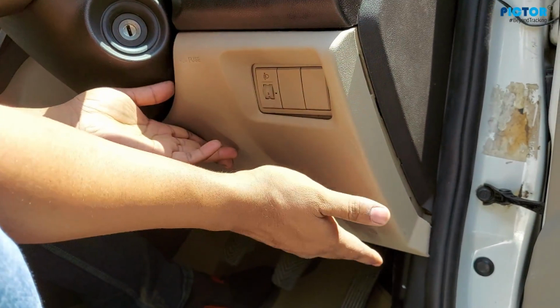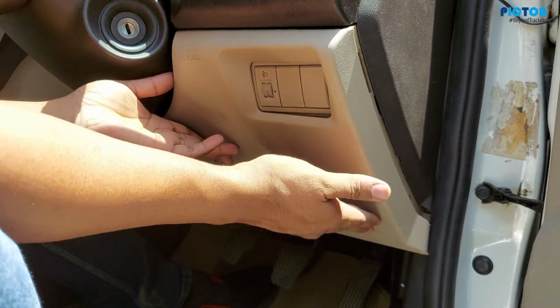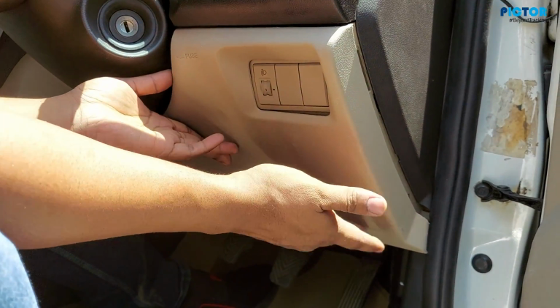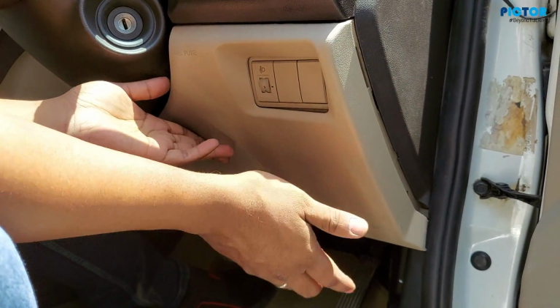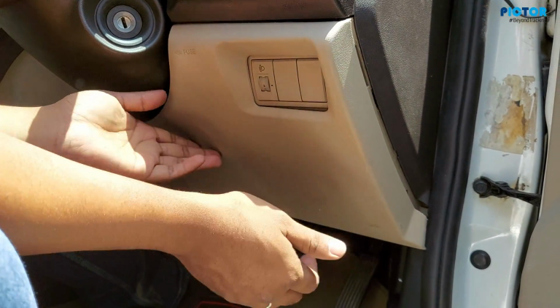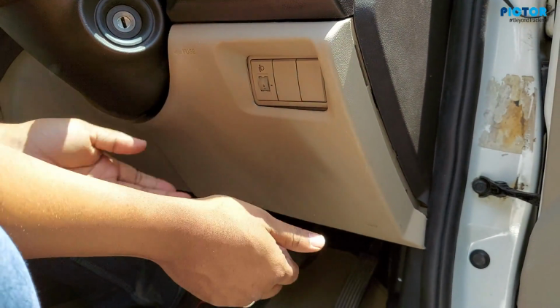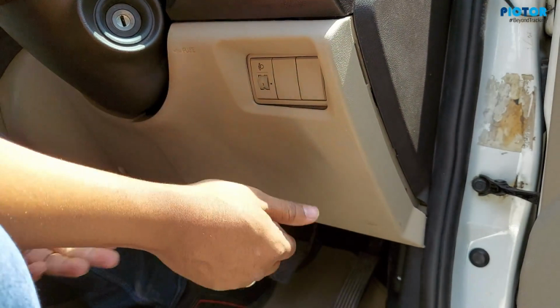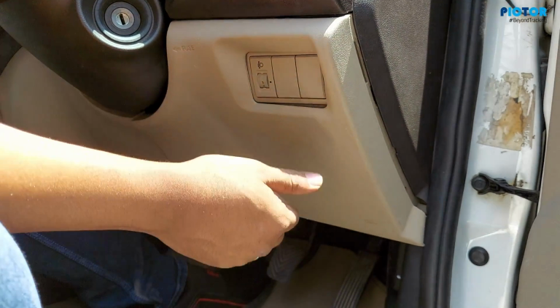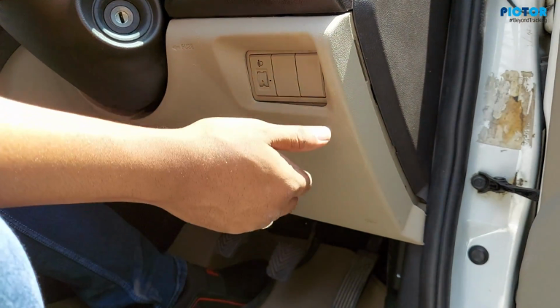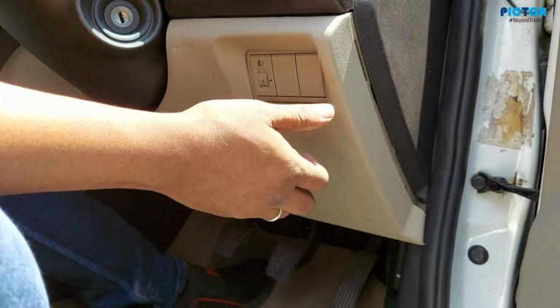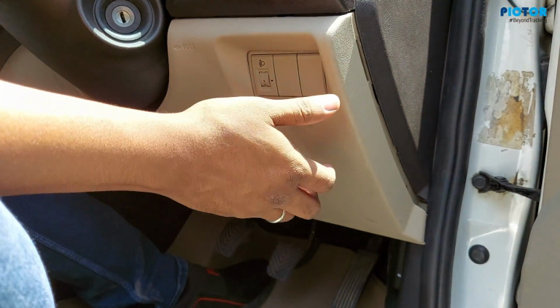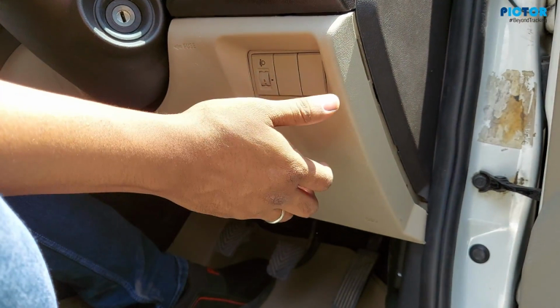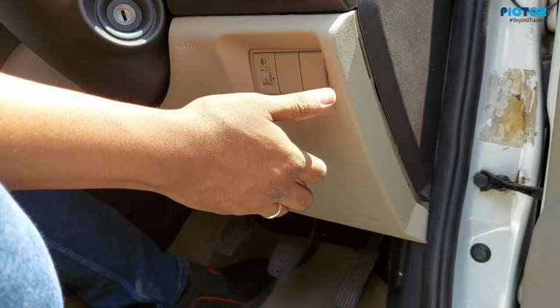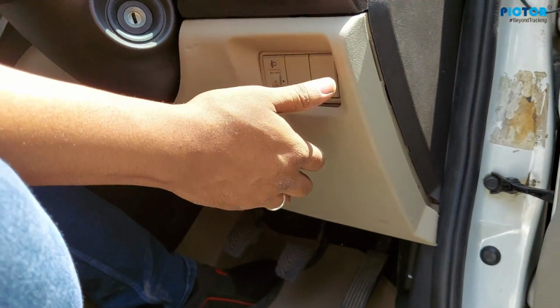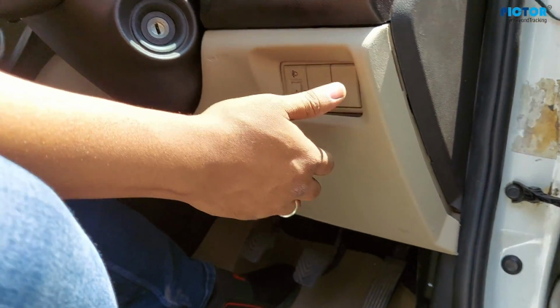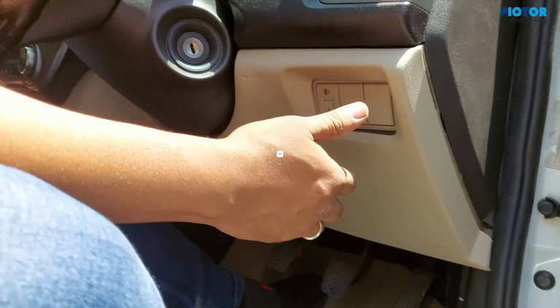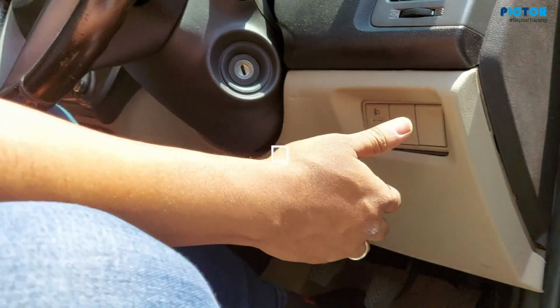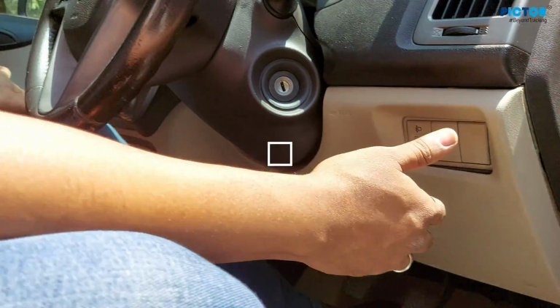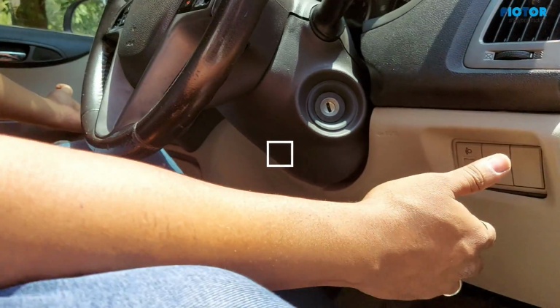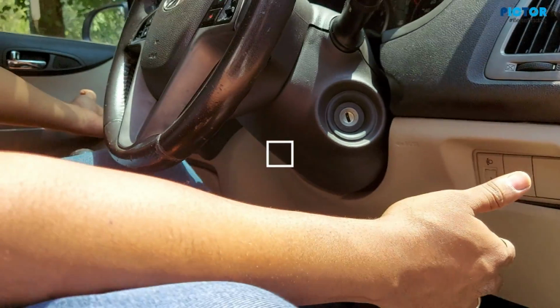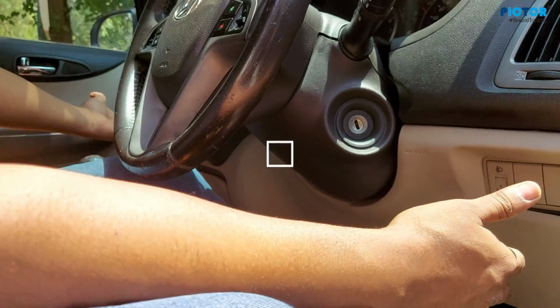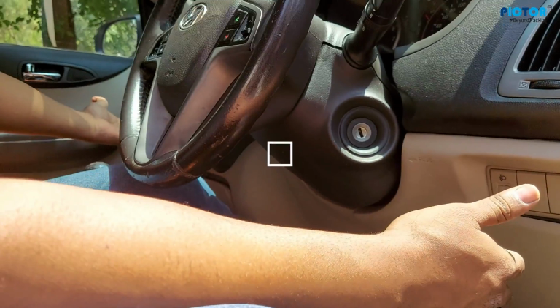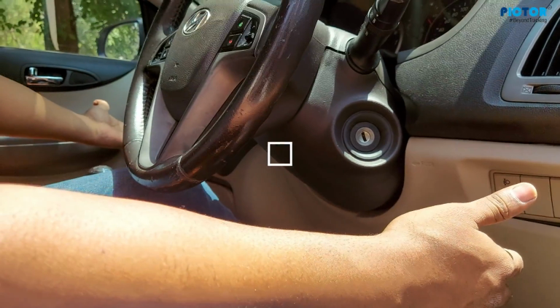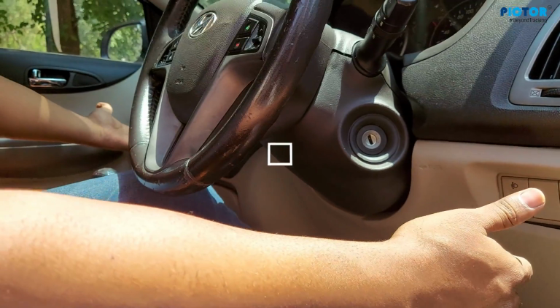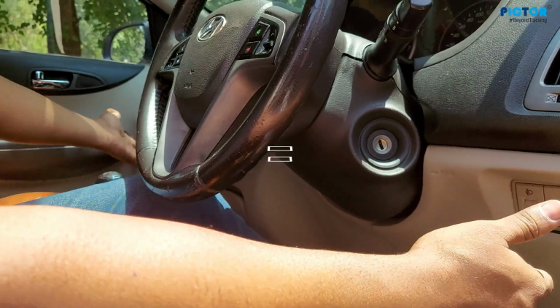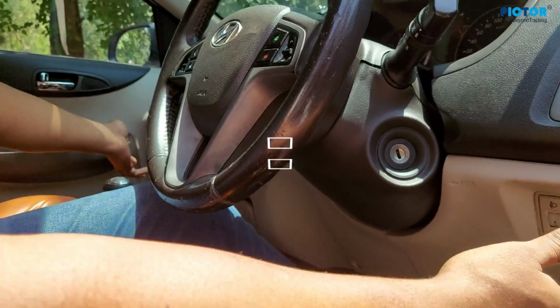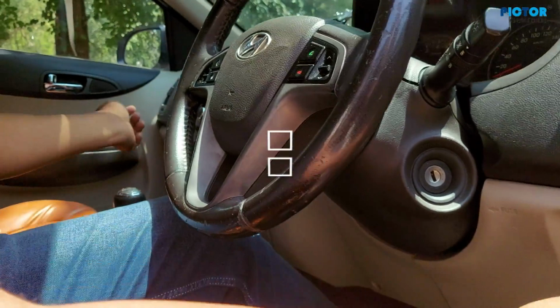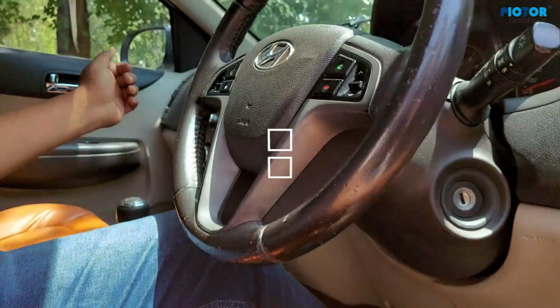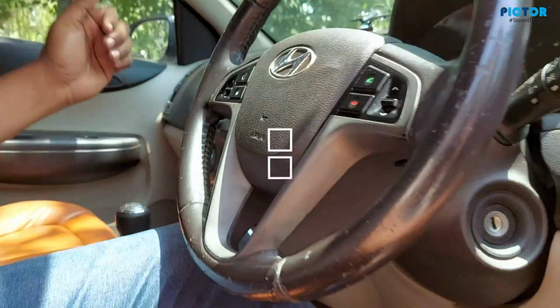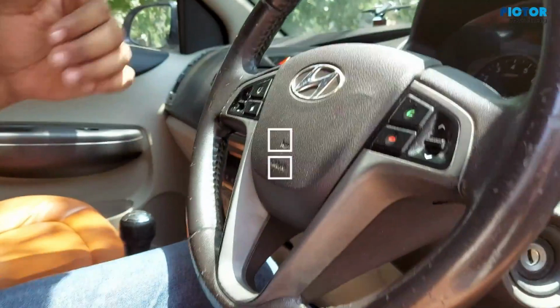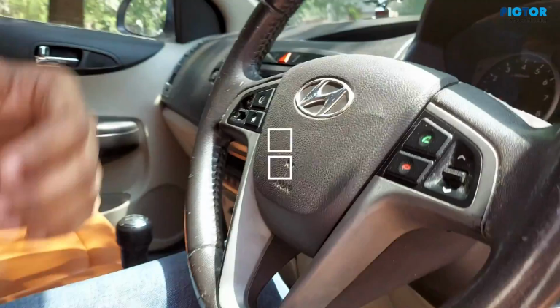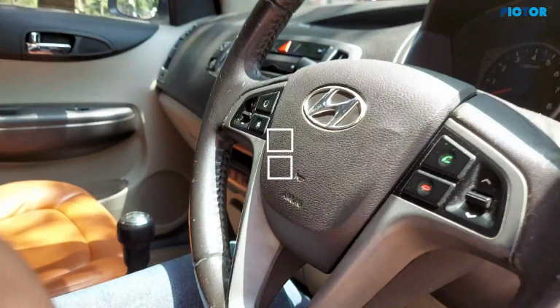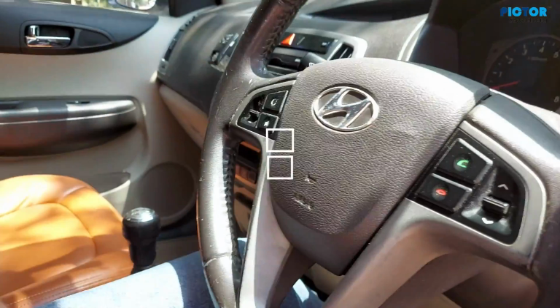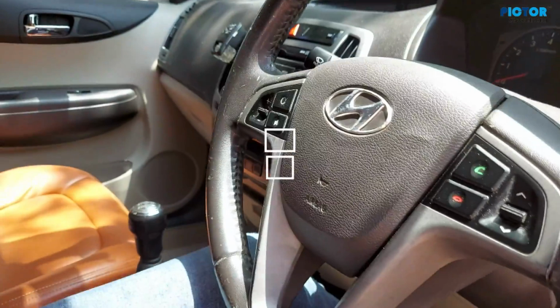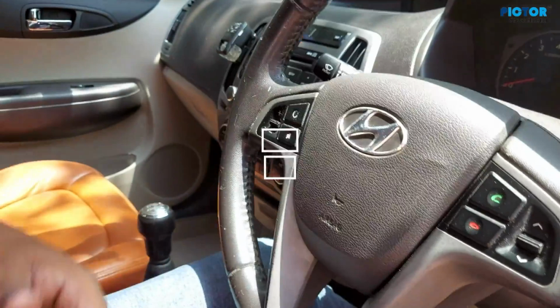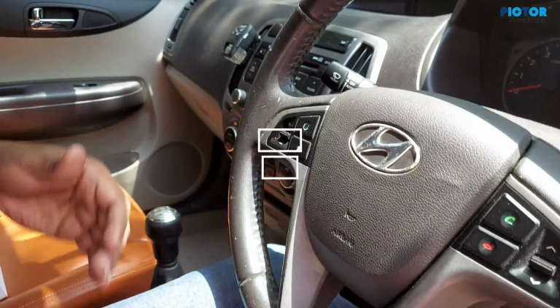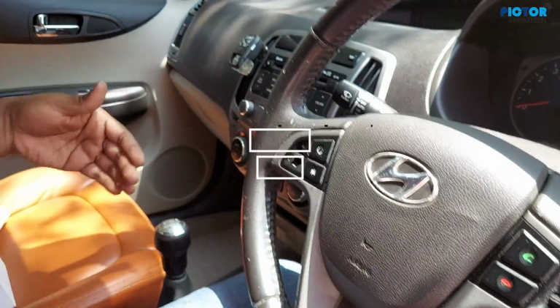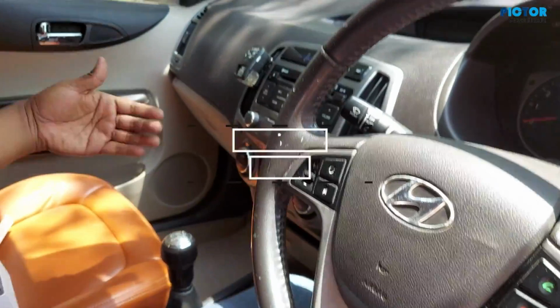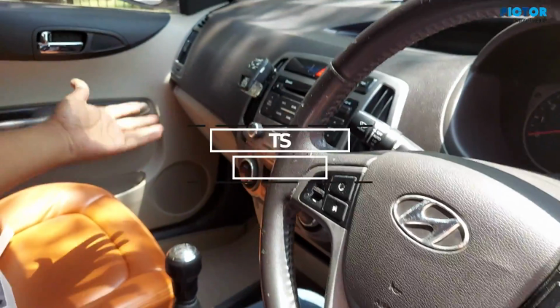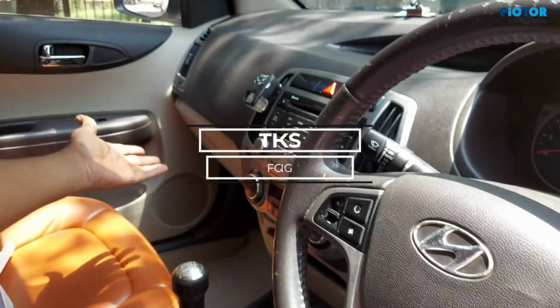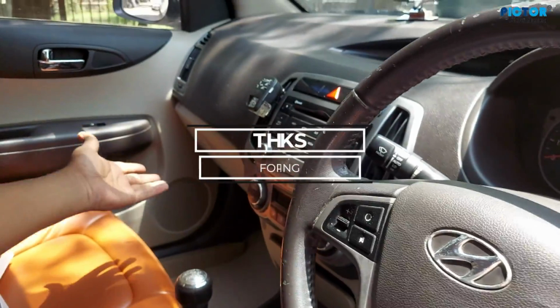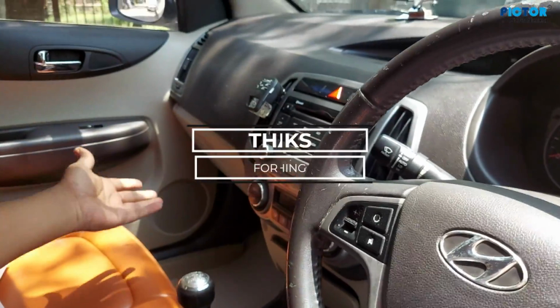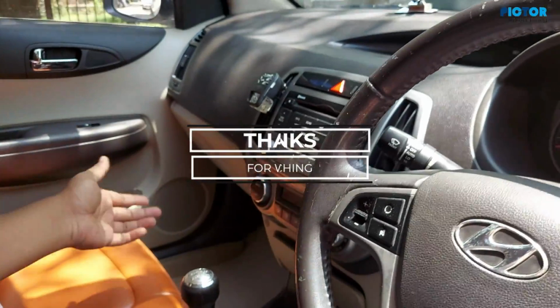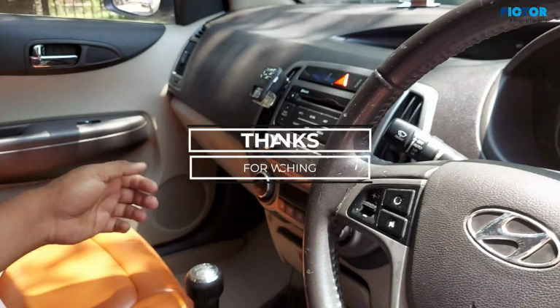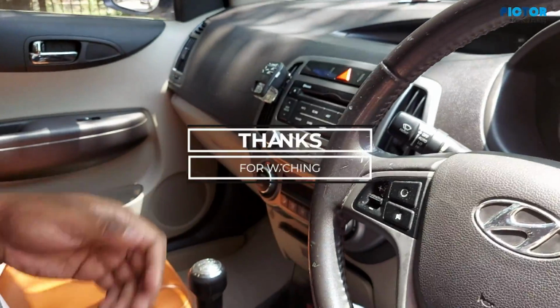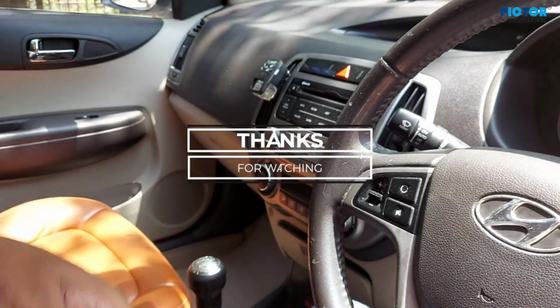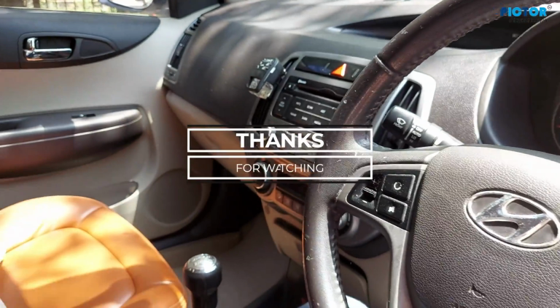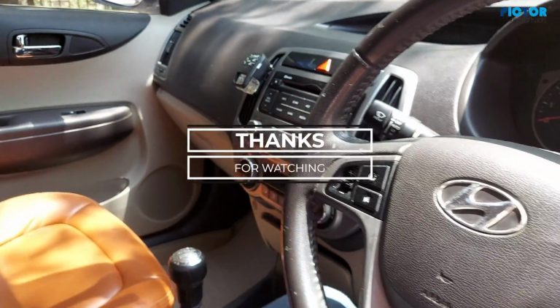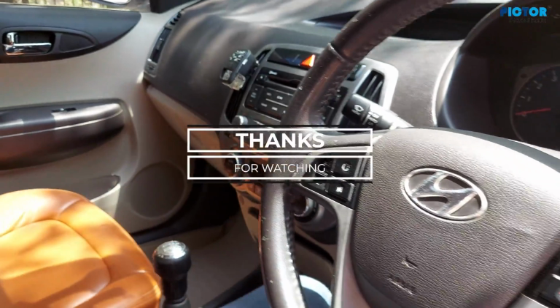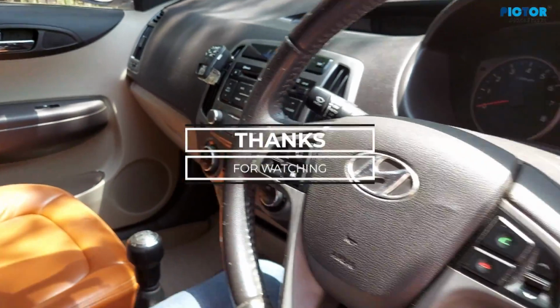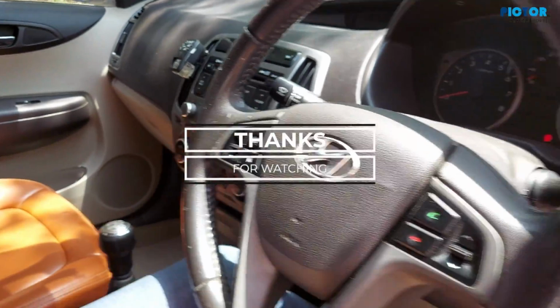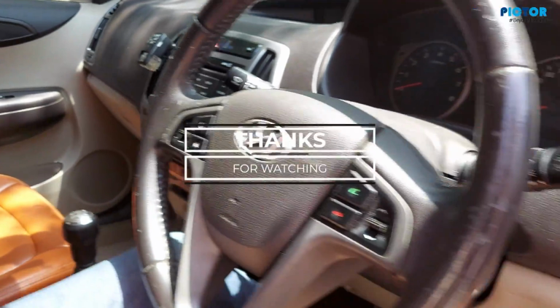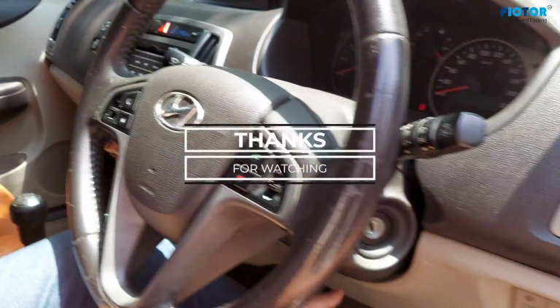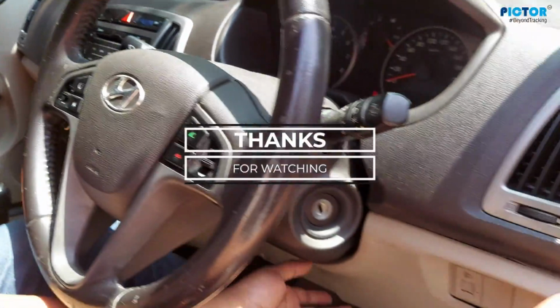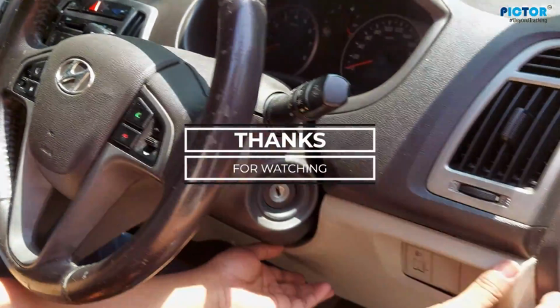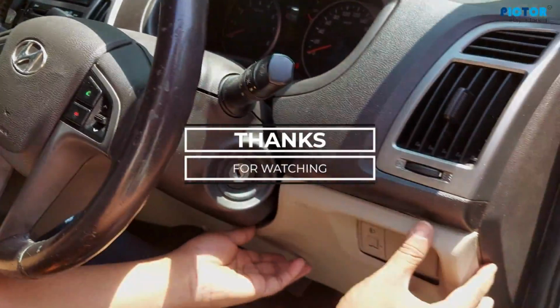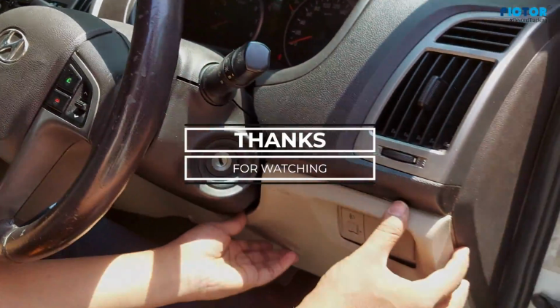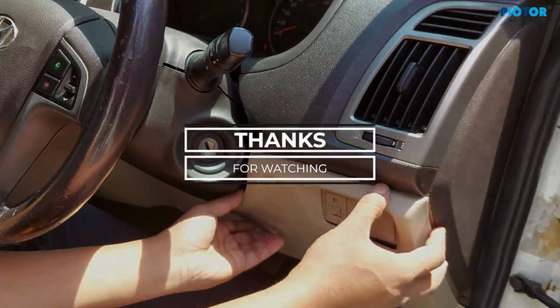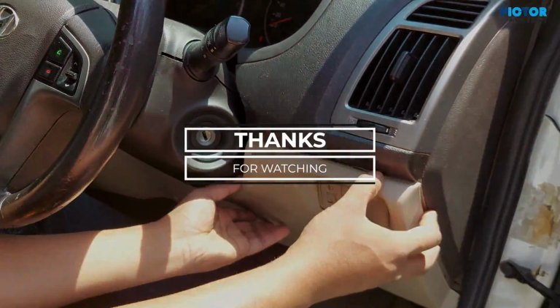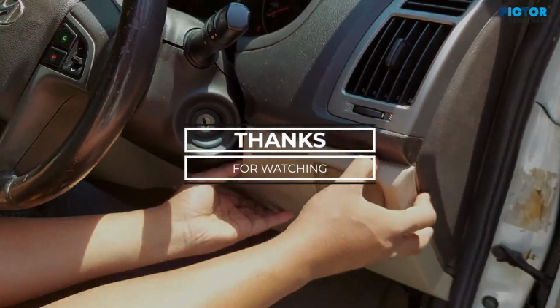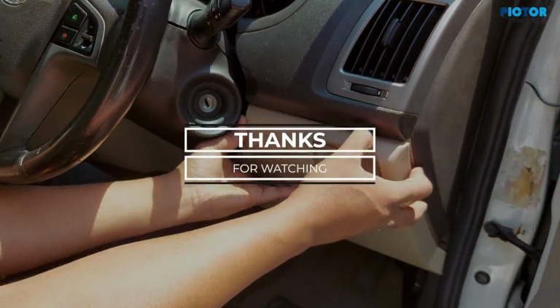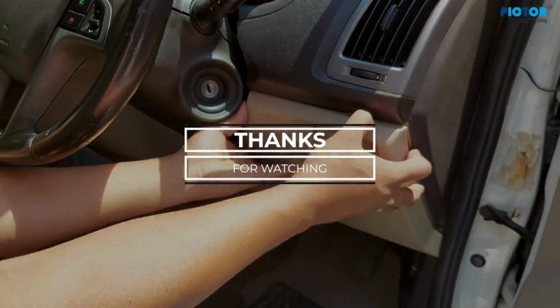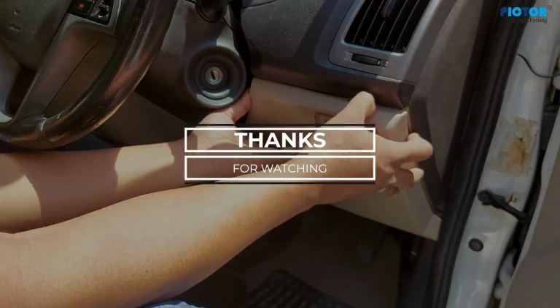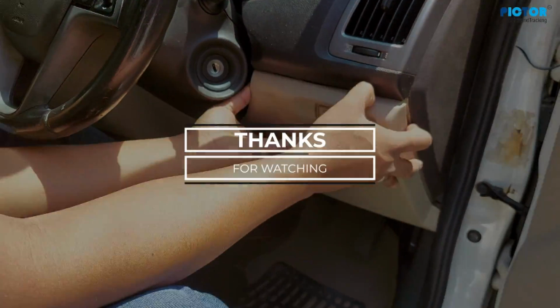It's given in the CD car. If you look, there's also a port on that side. Thank you.